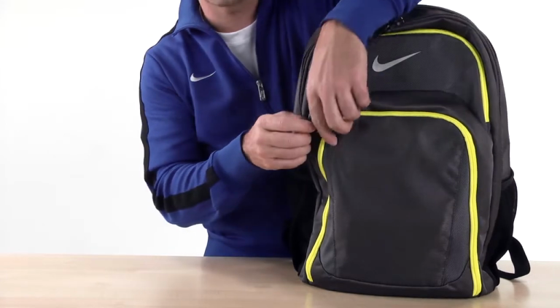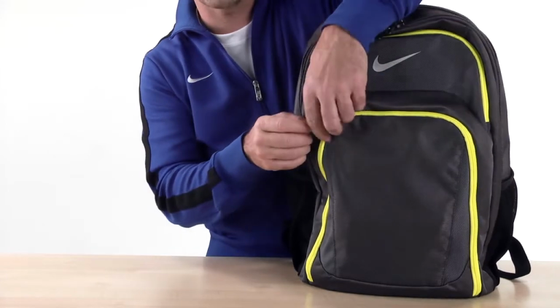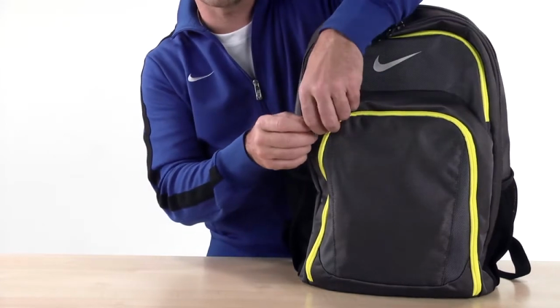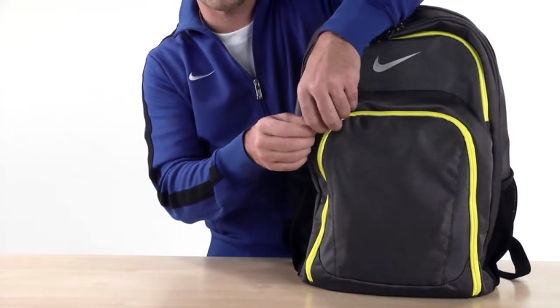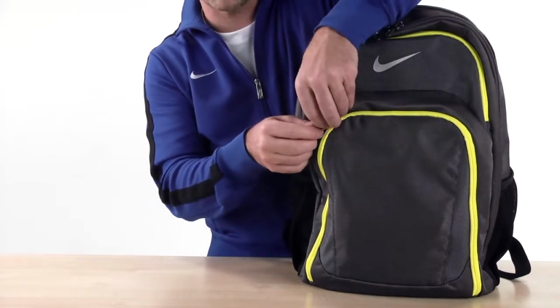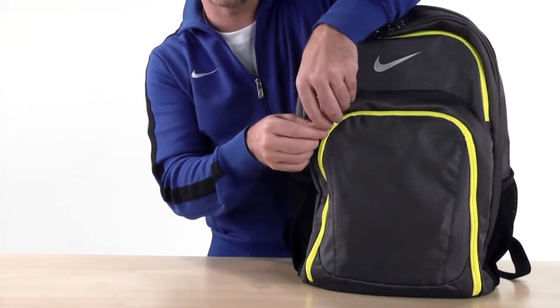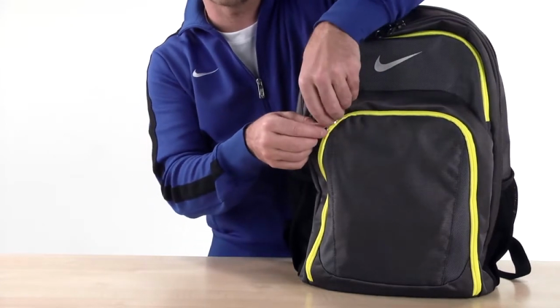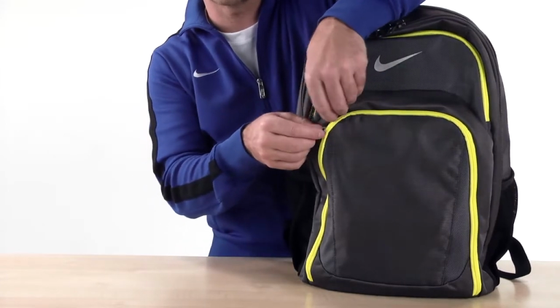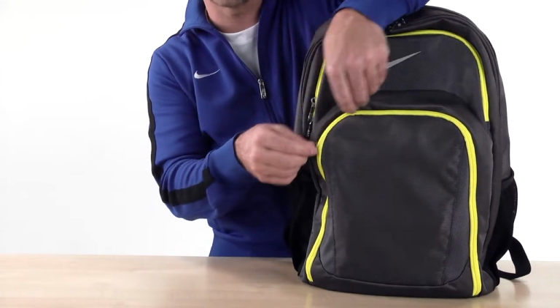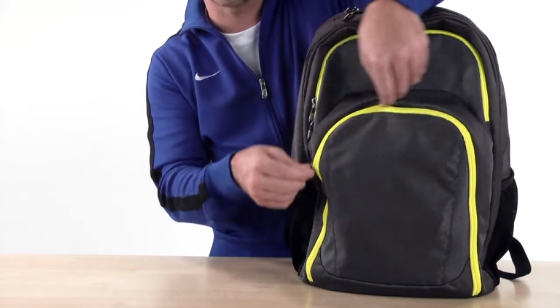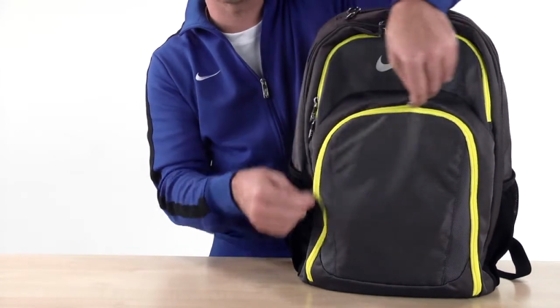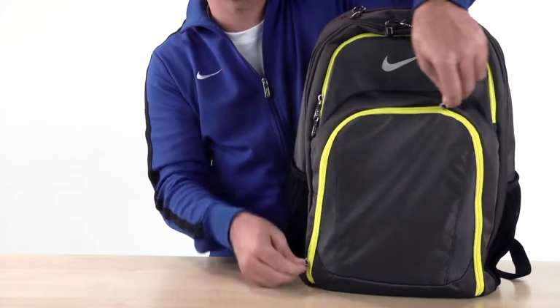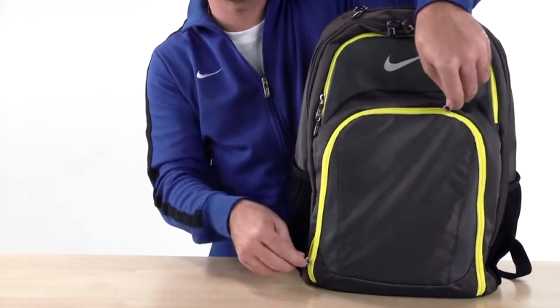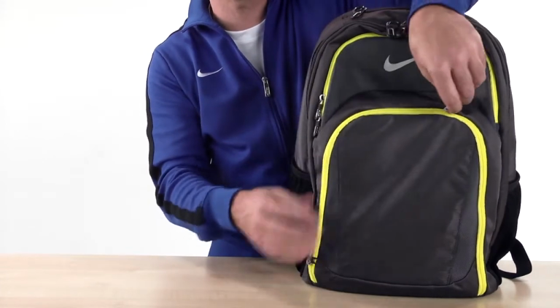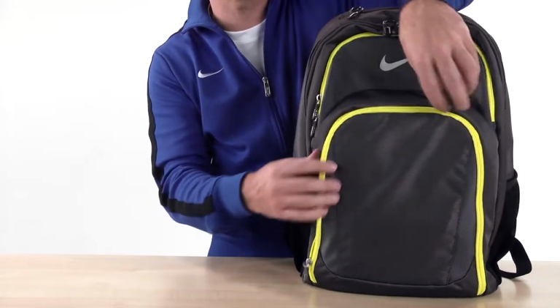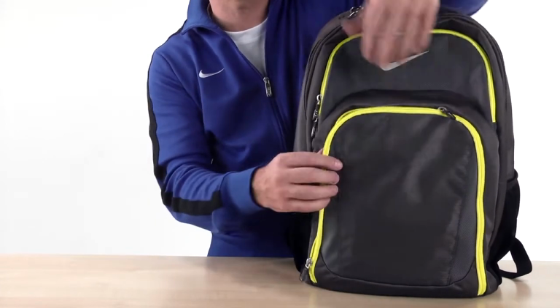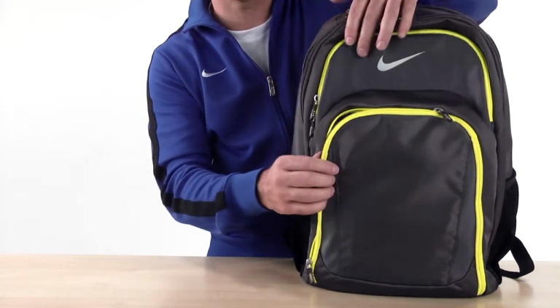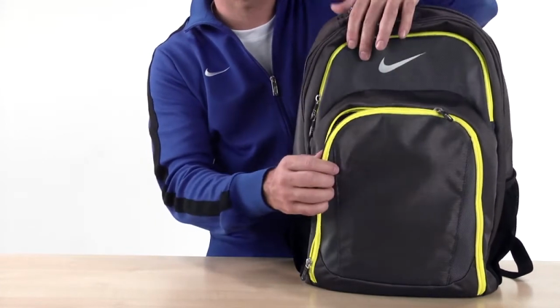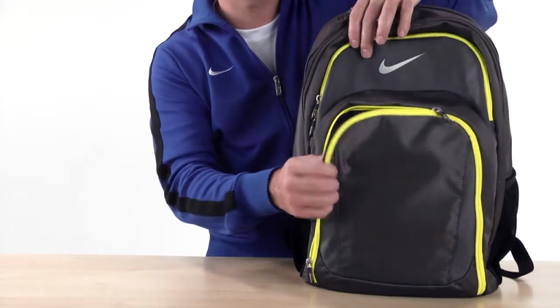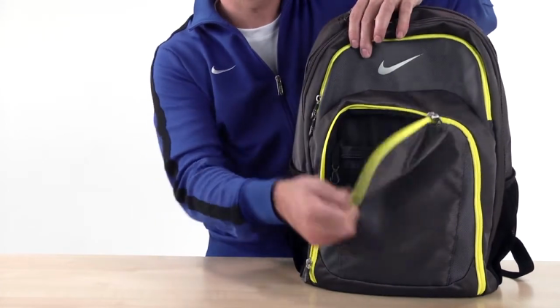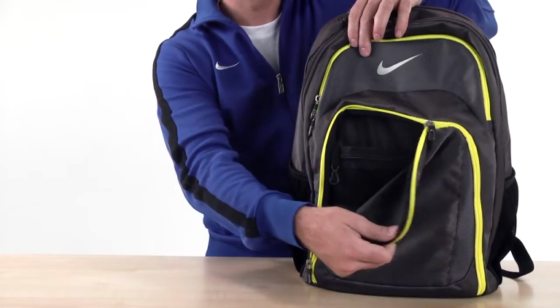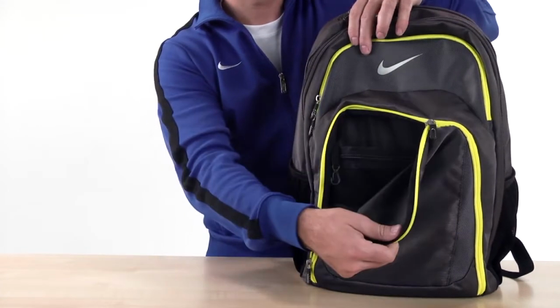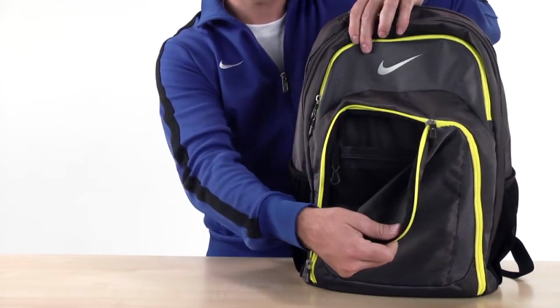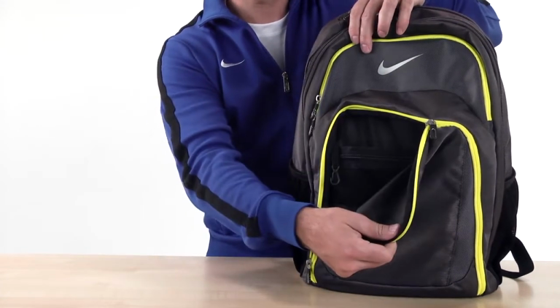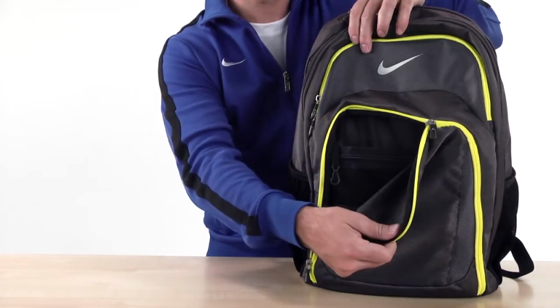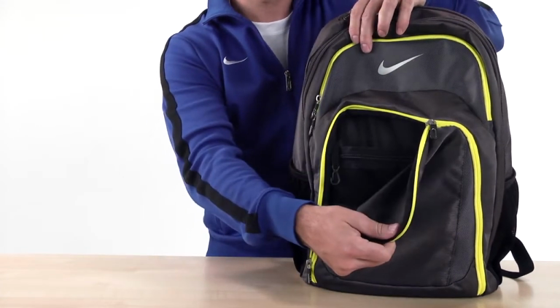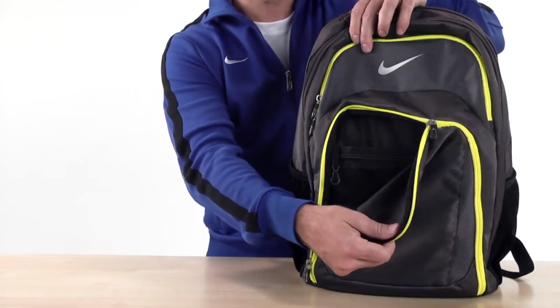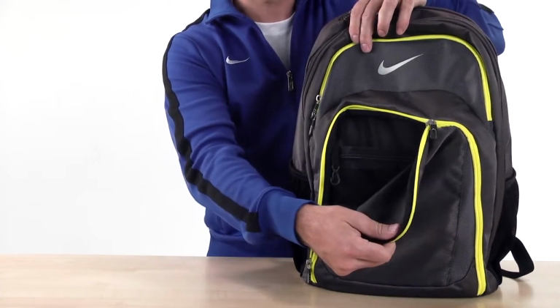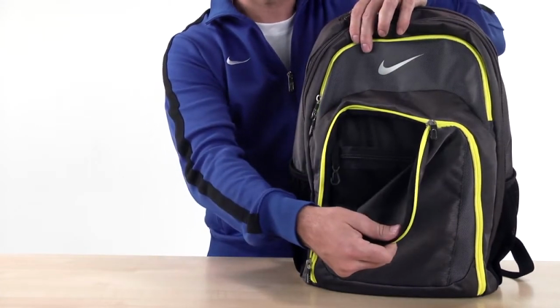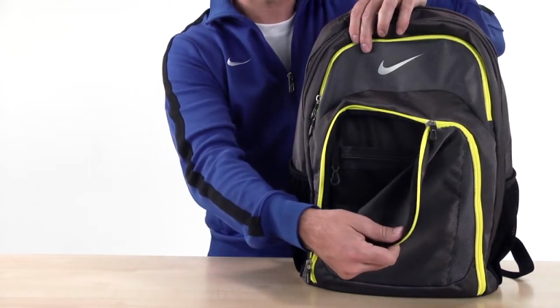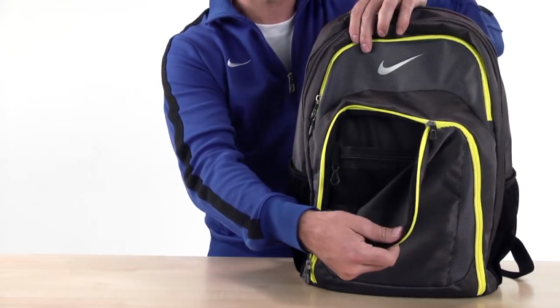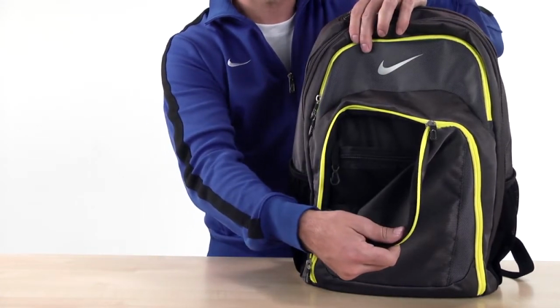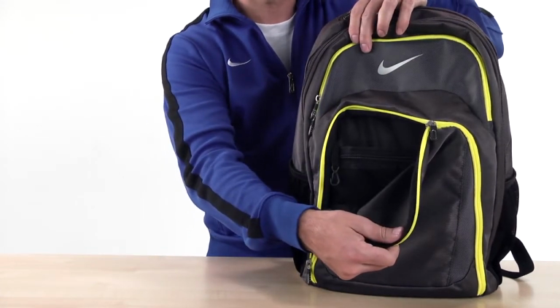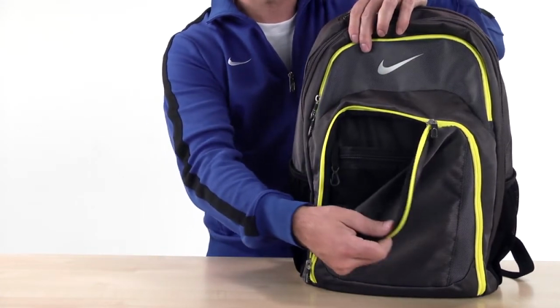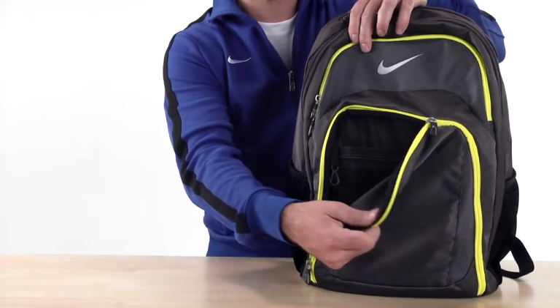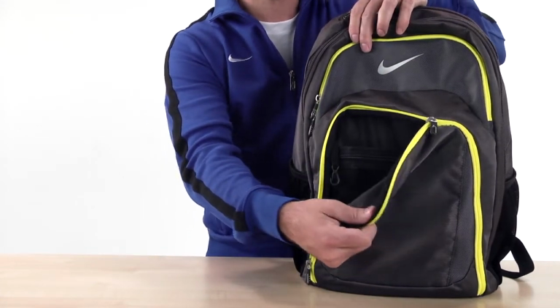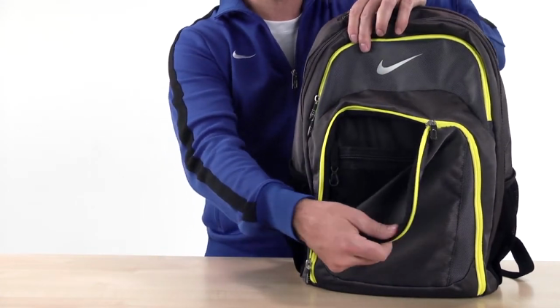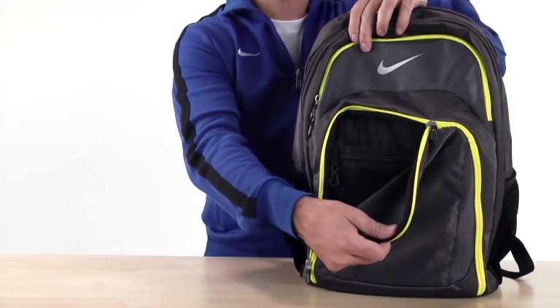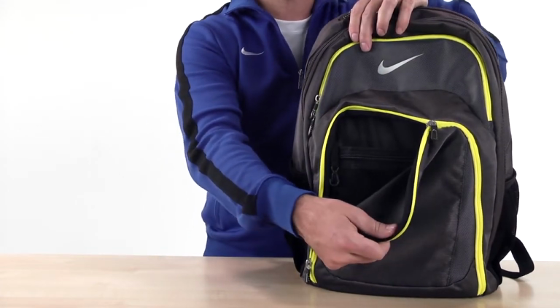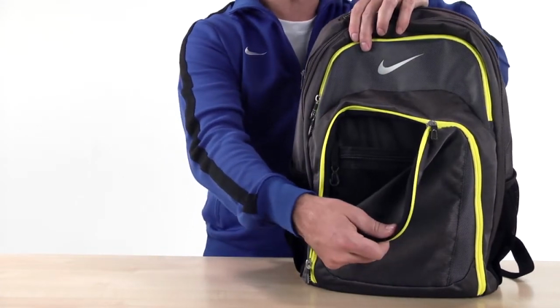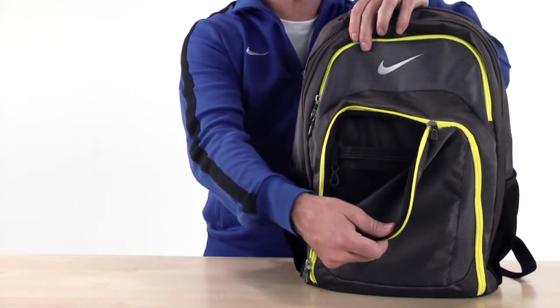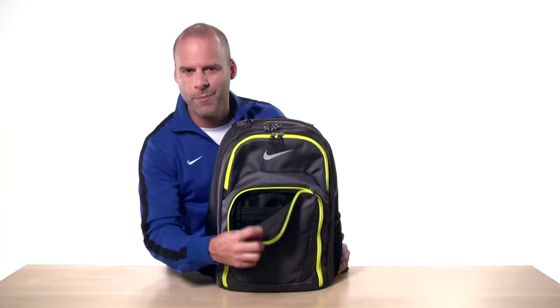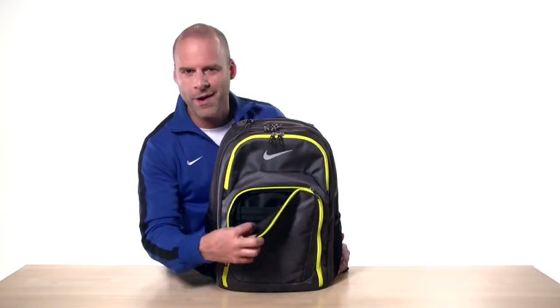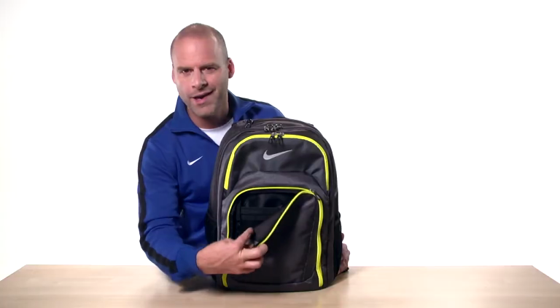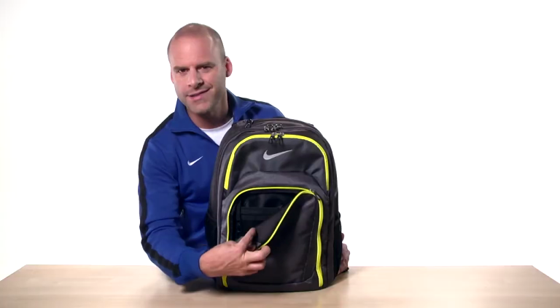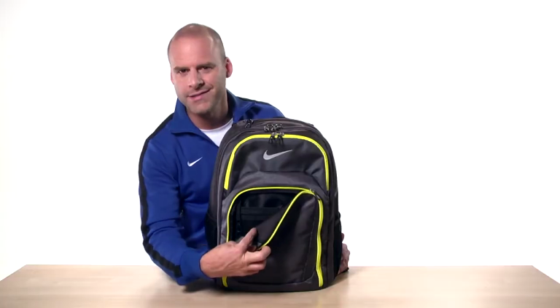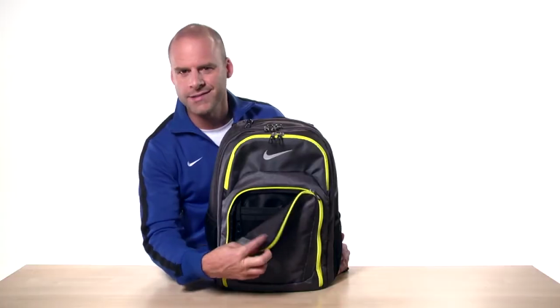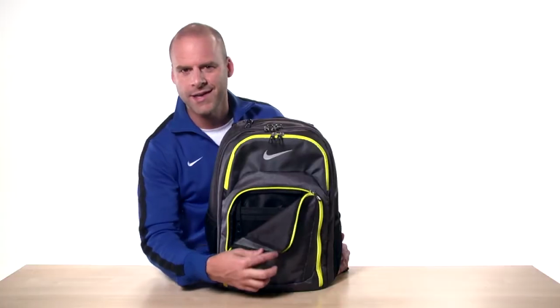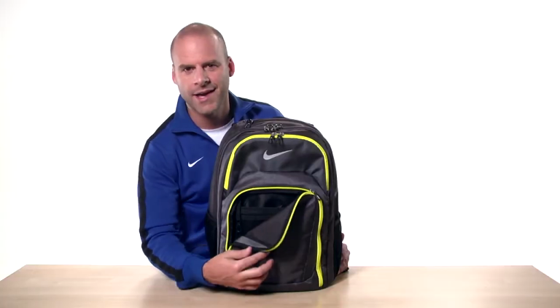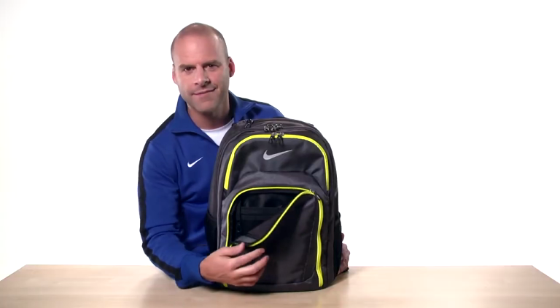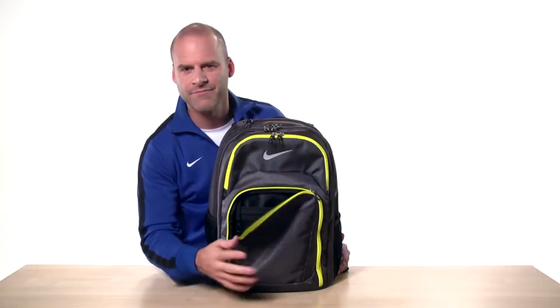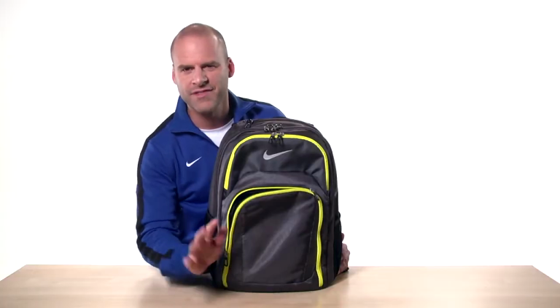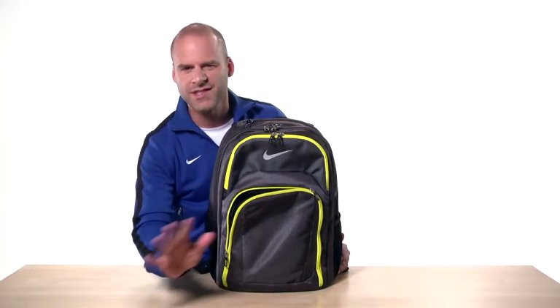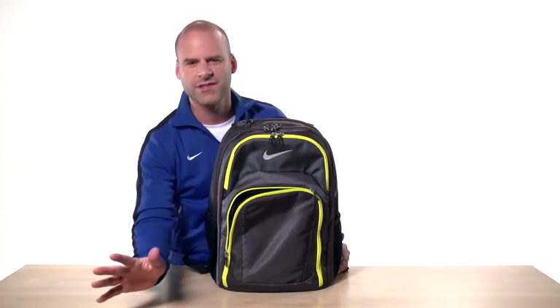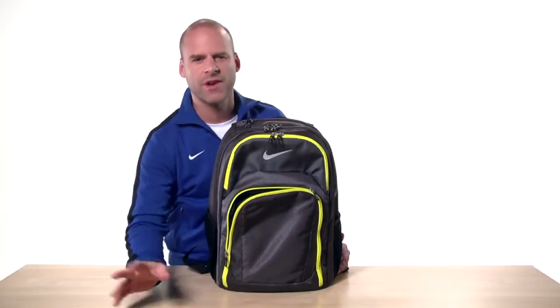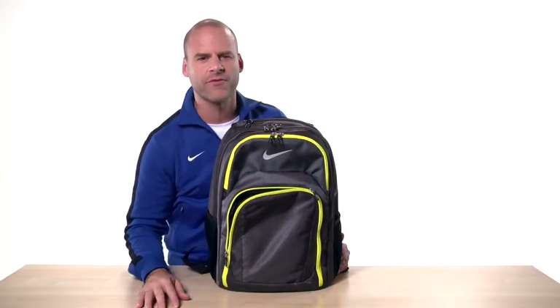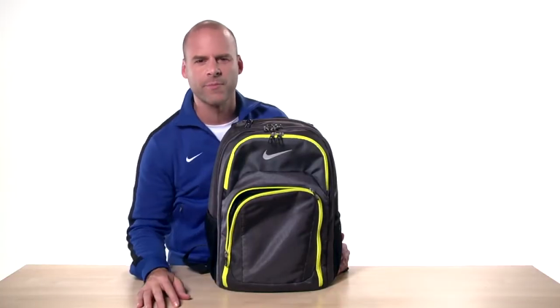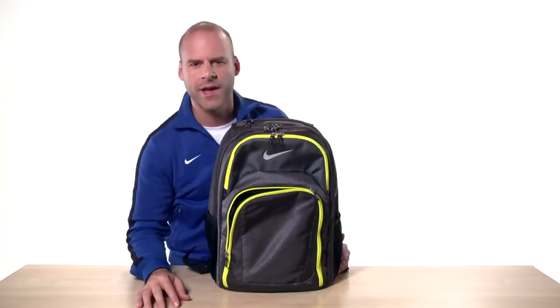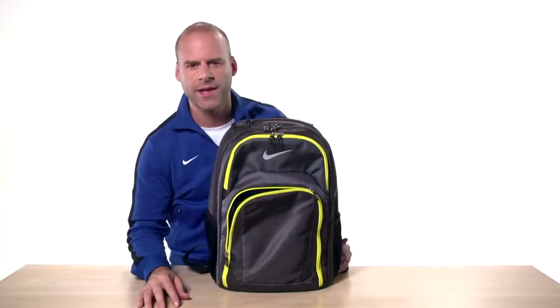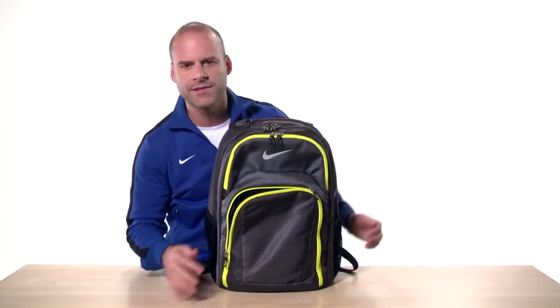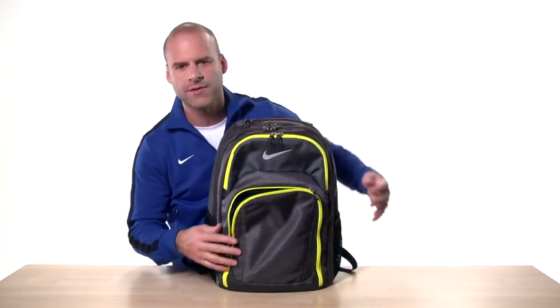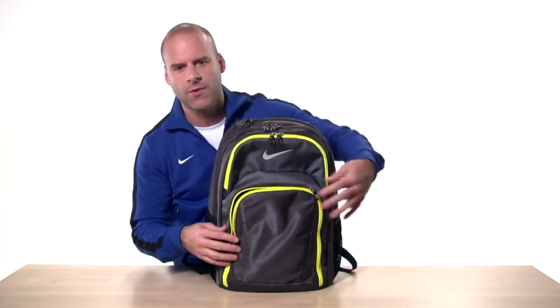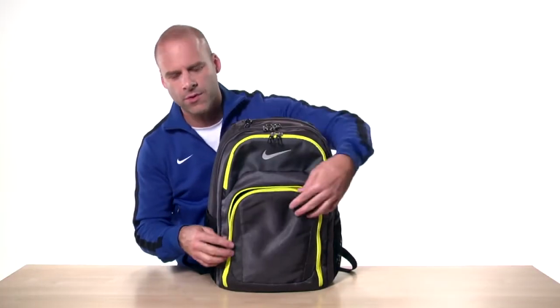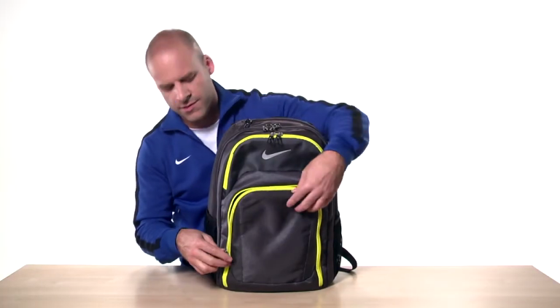Below that is a zippered pocket with an organizational panel and even more pockets inside. This is great for pens, cords, and so much more.